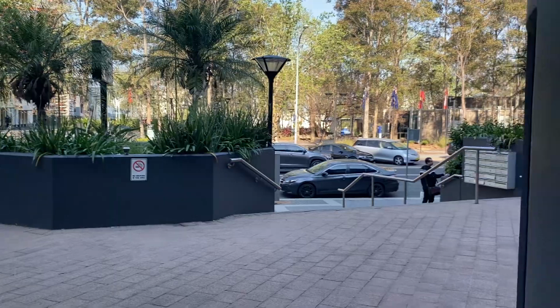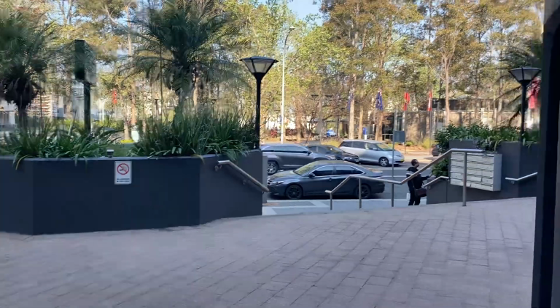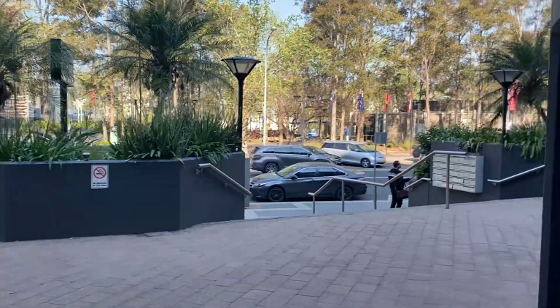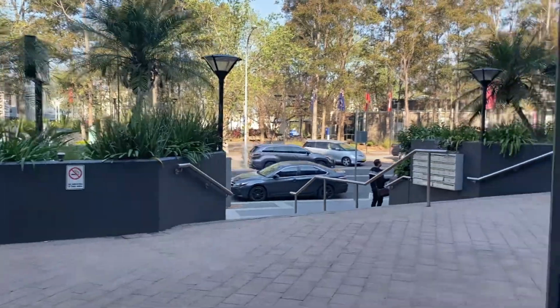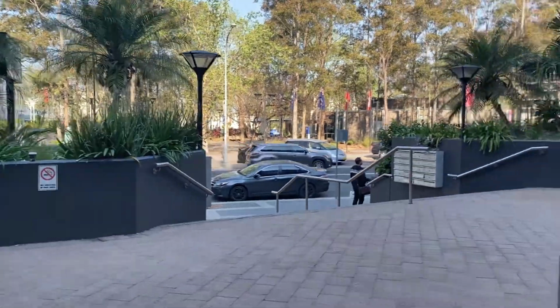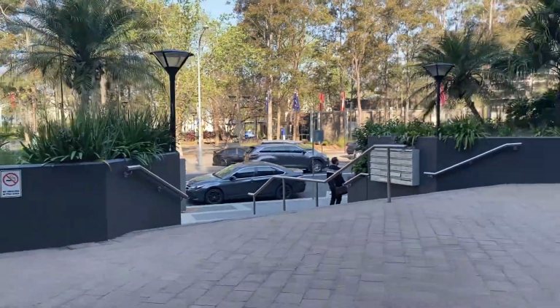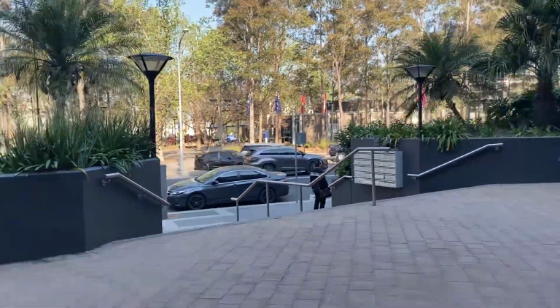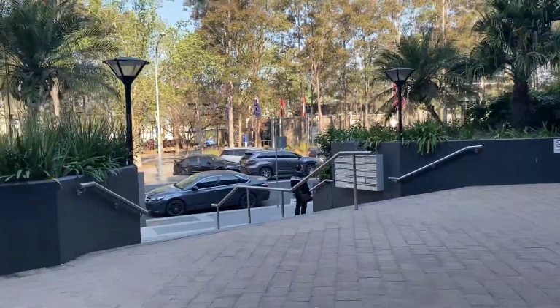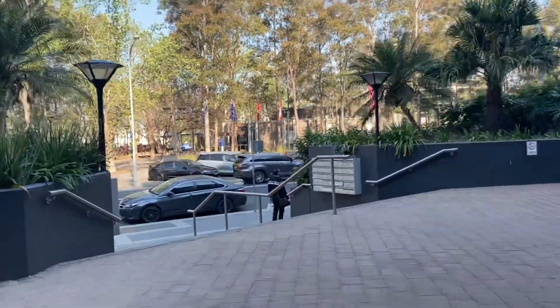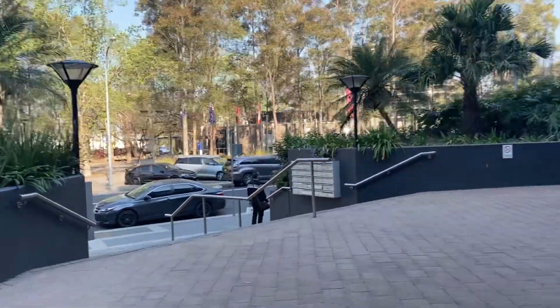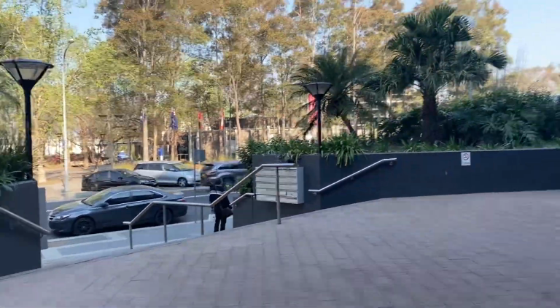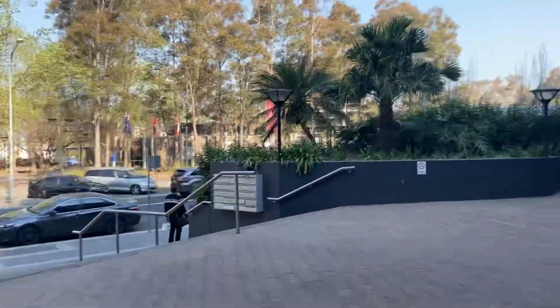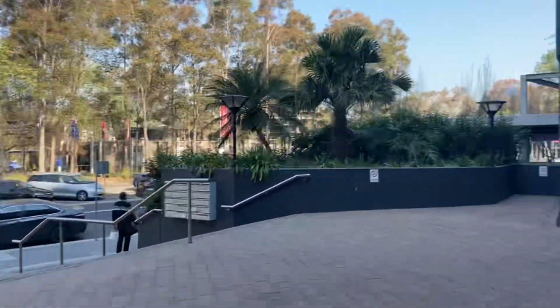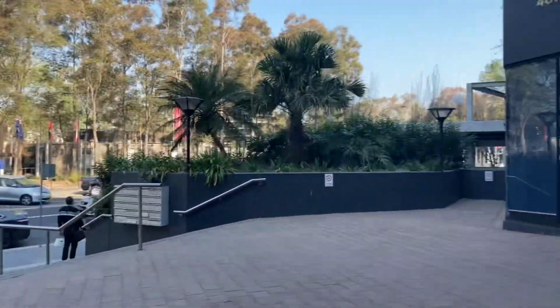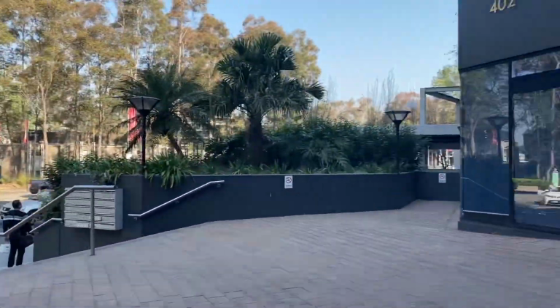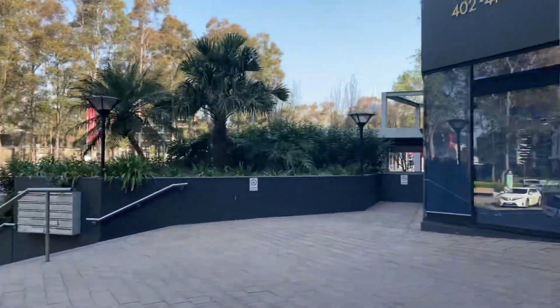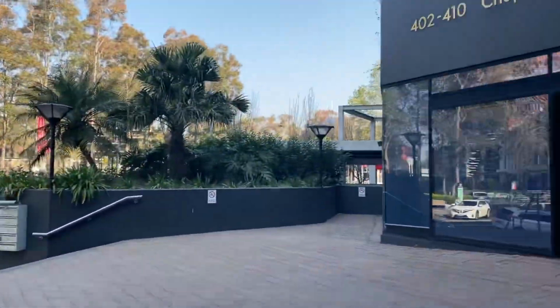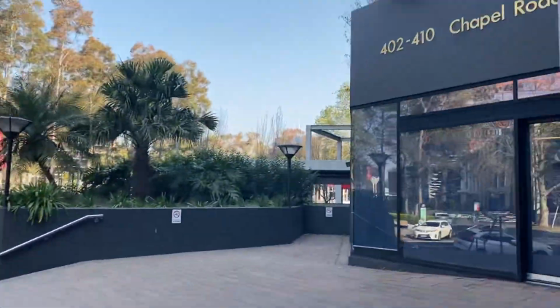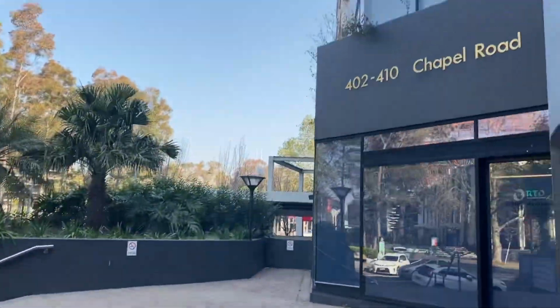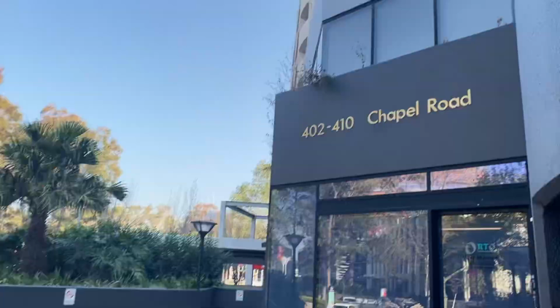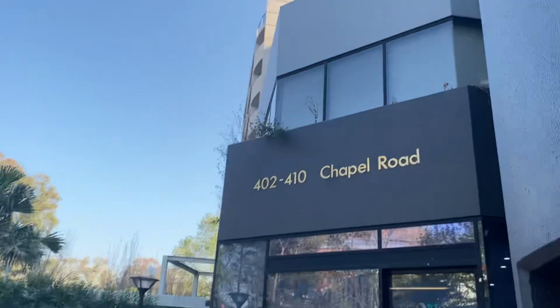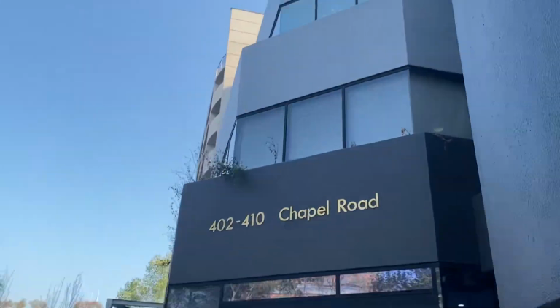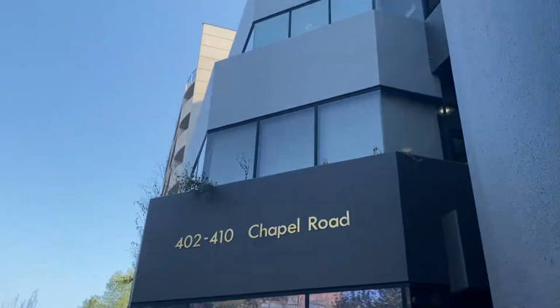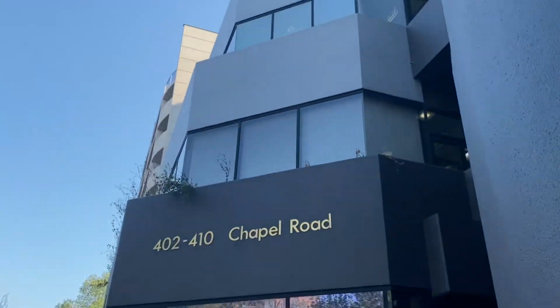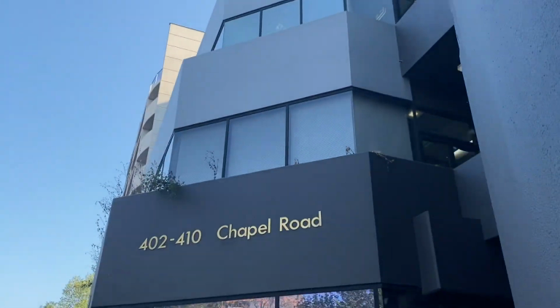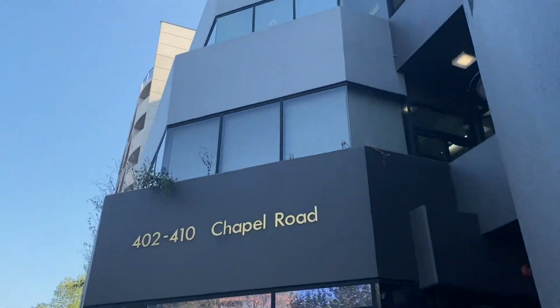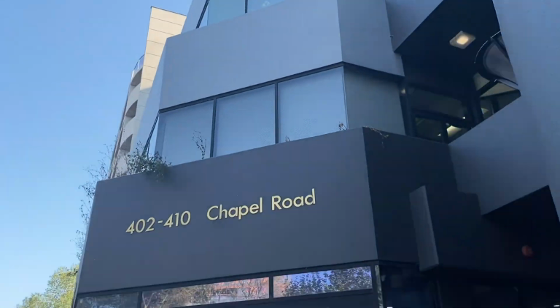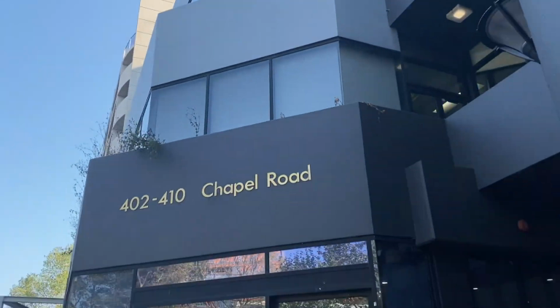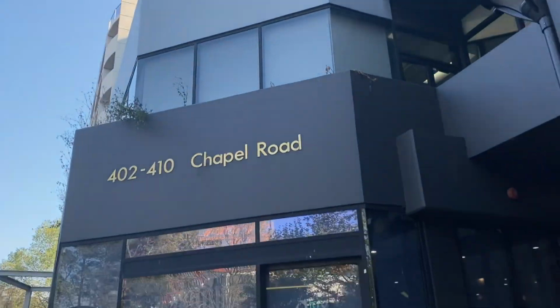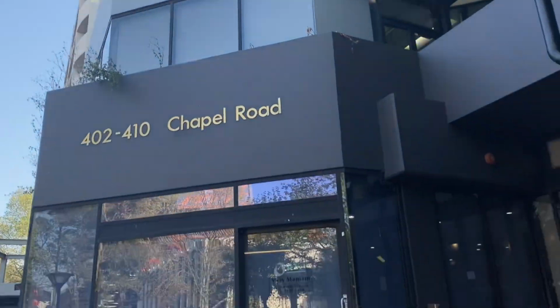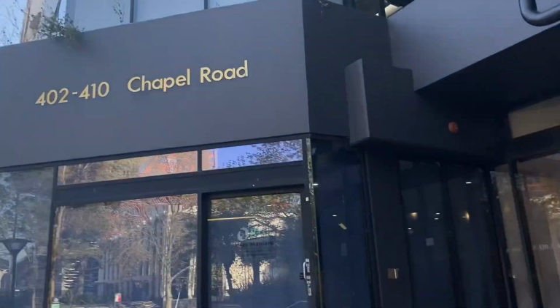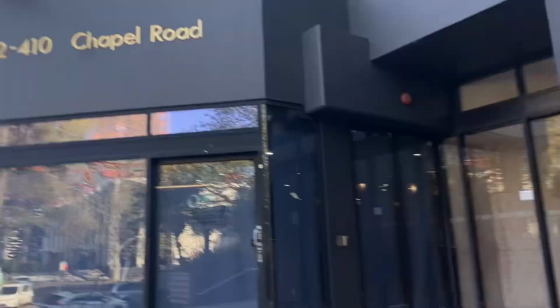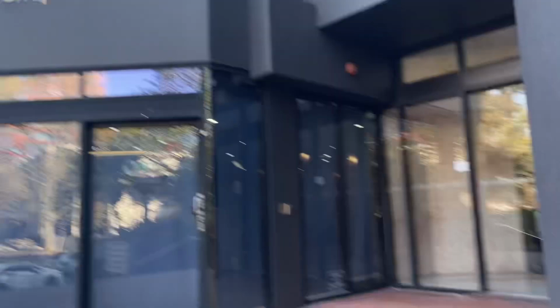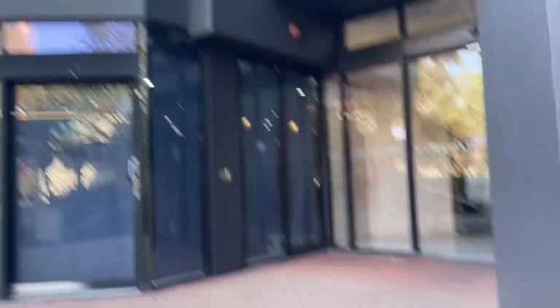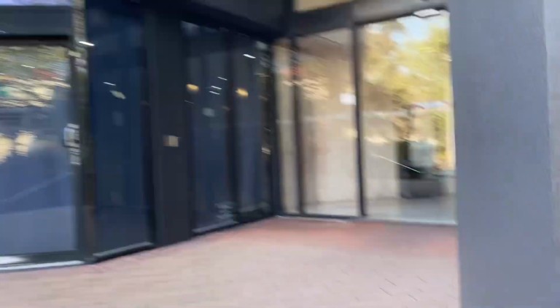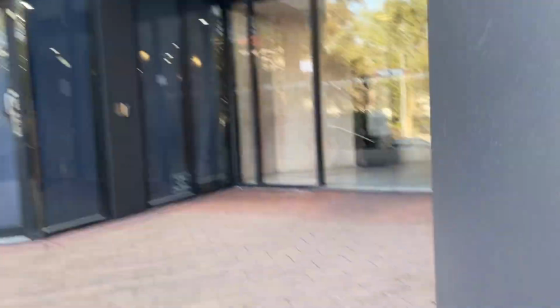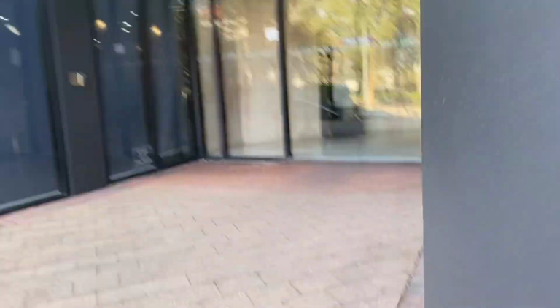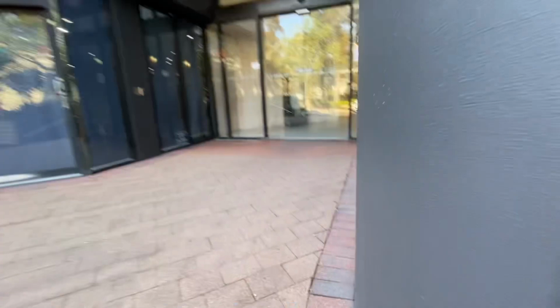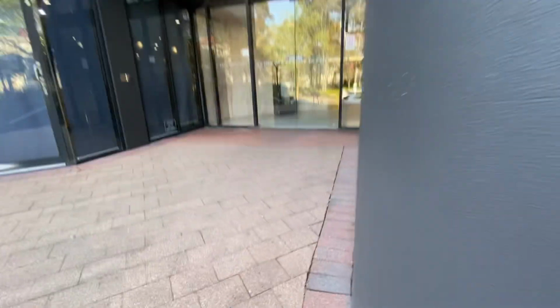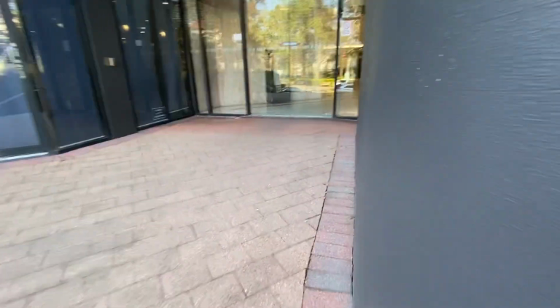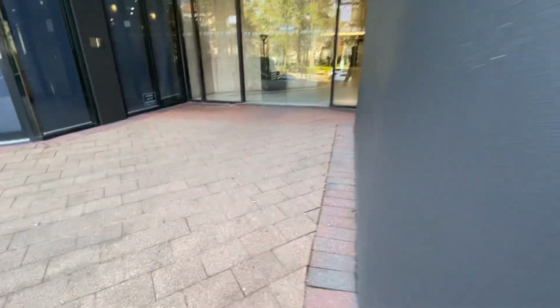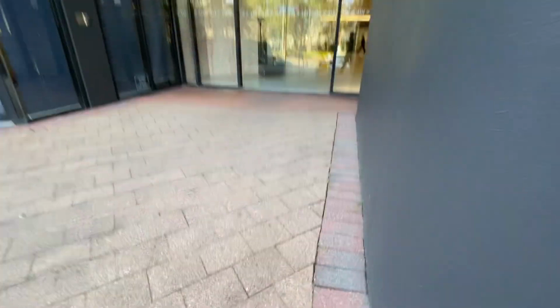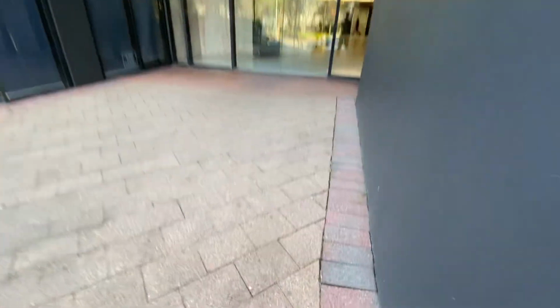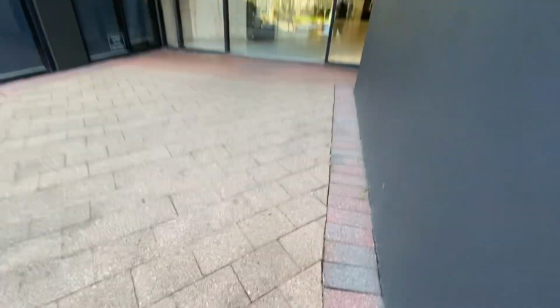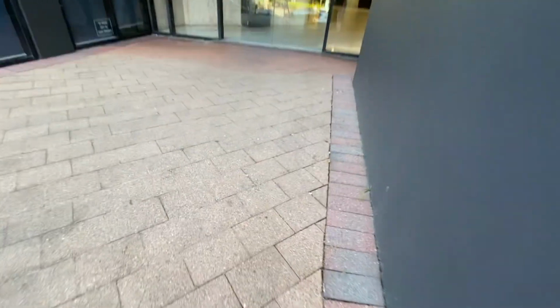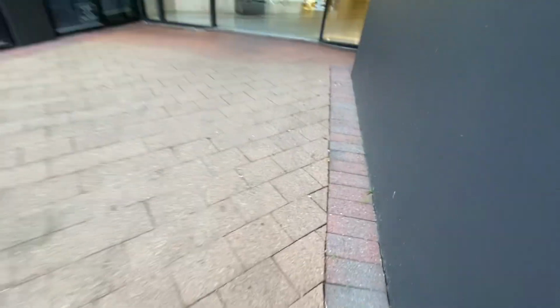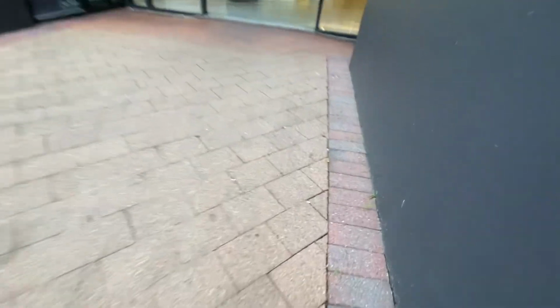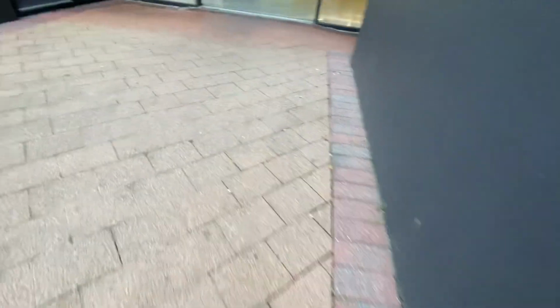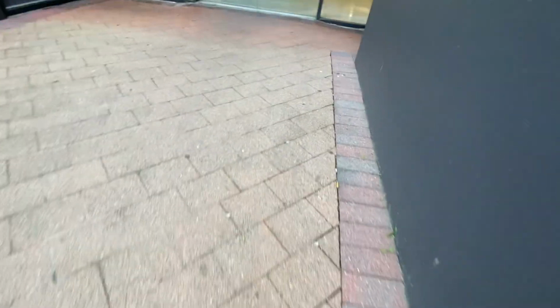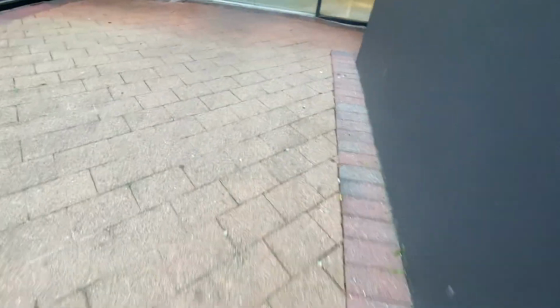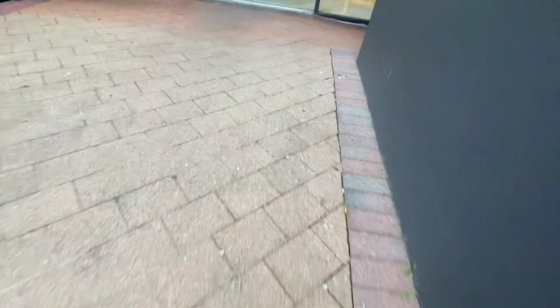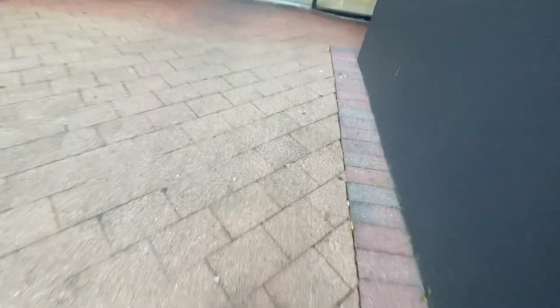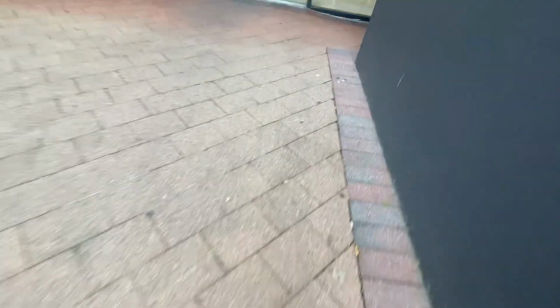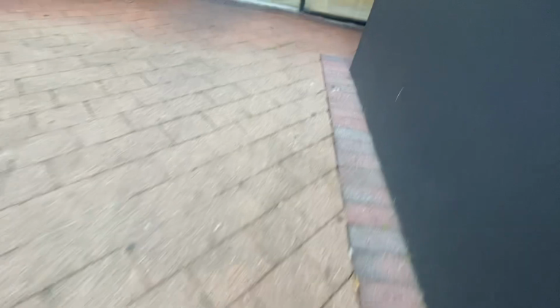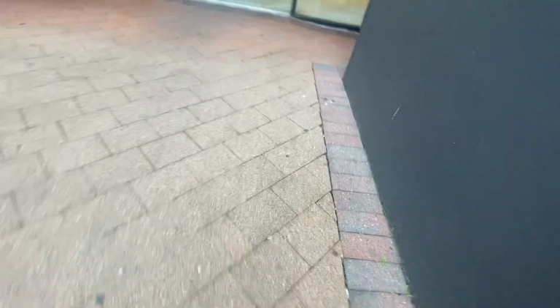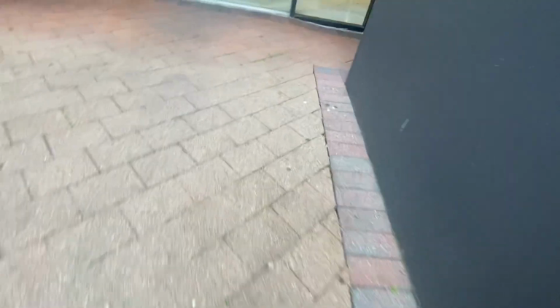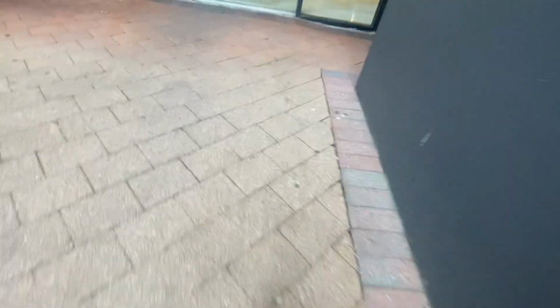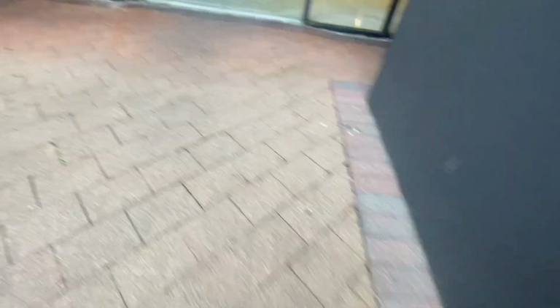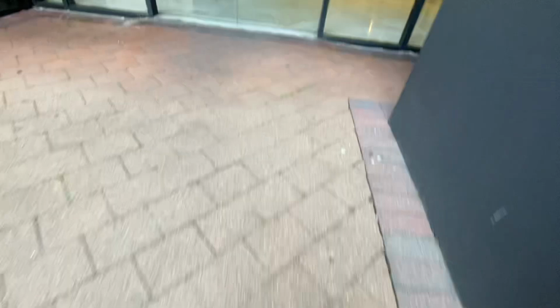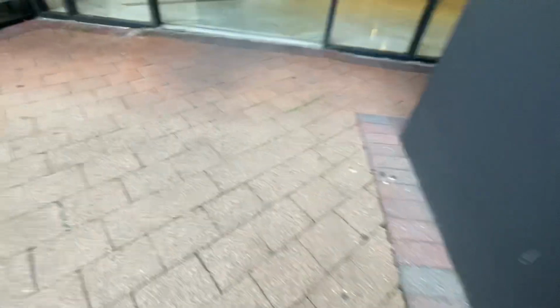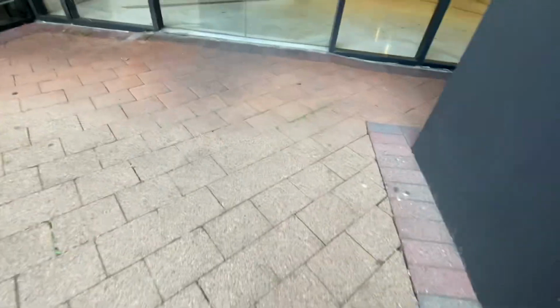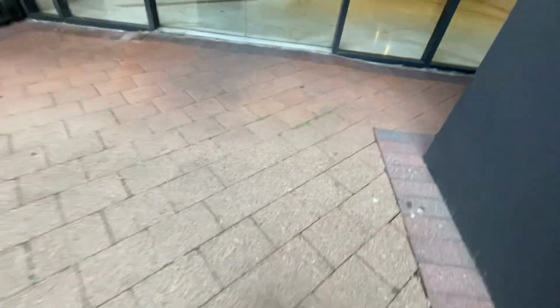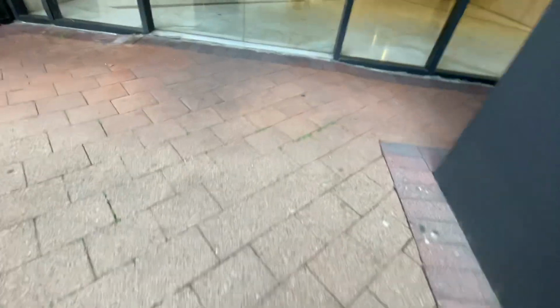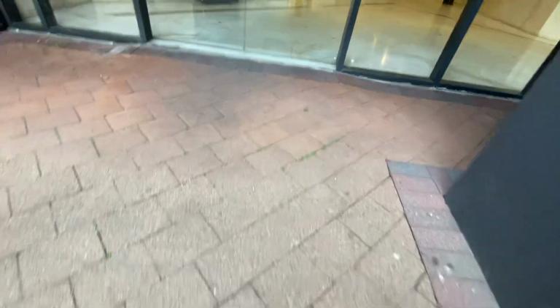This building looks very prestigious — 2 to 4, 10 Chapel Road — and now I'm gonna get in to the lifts.